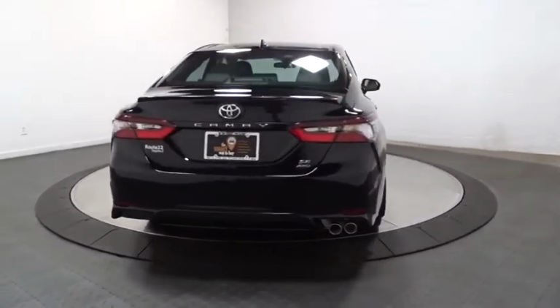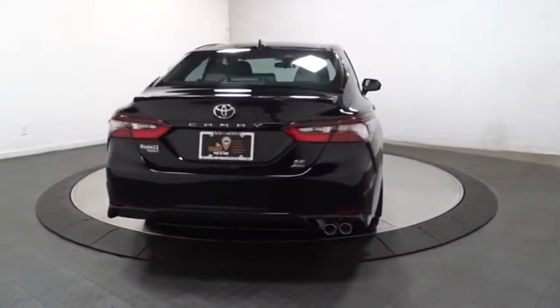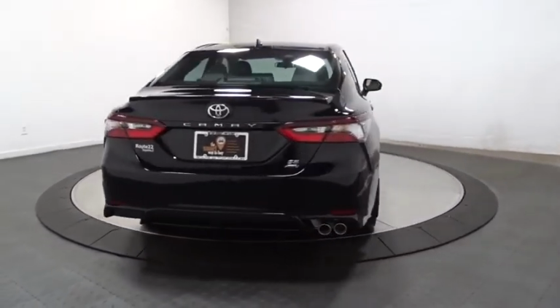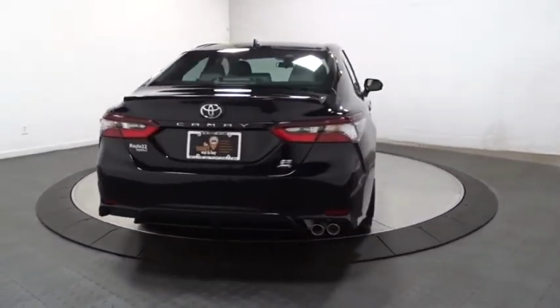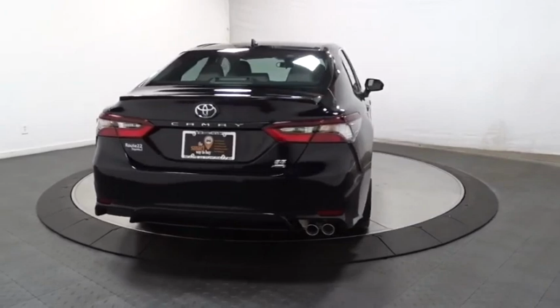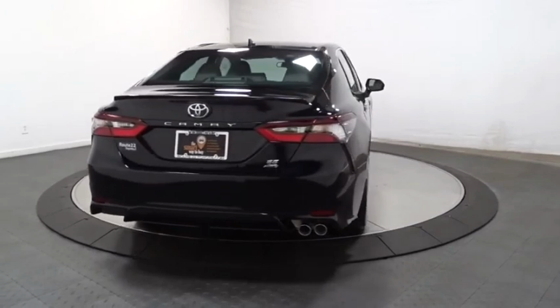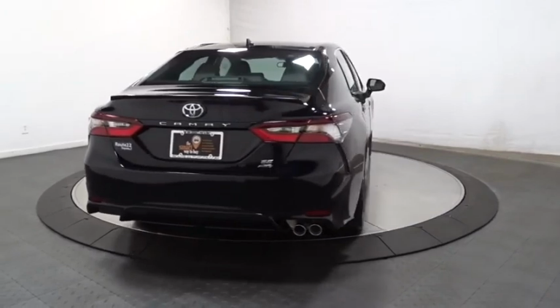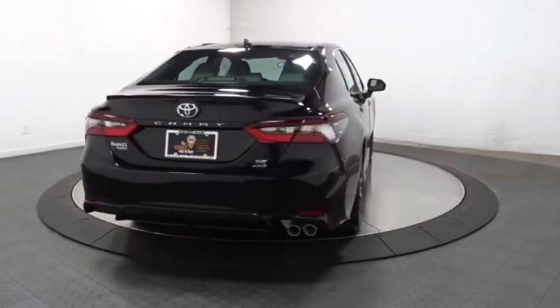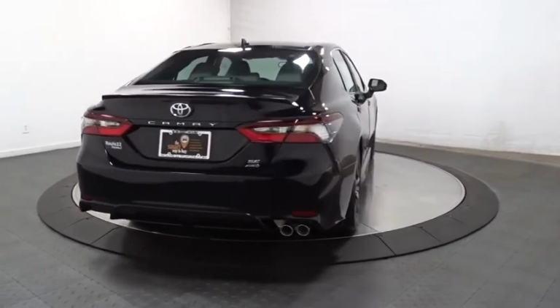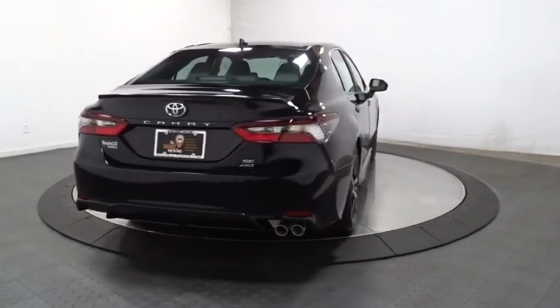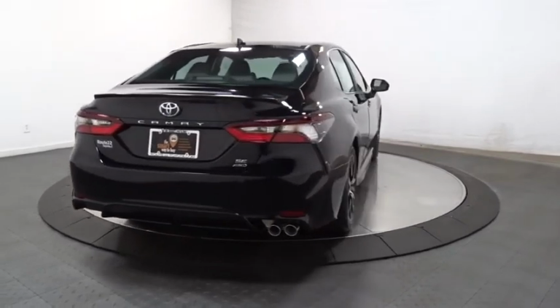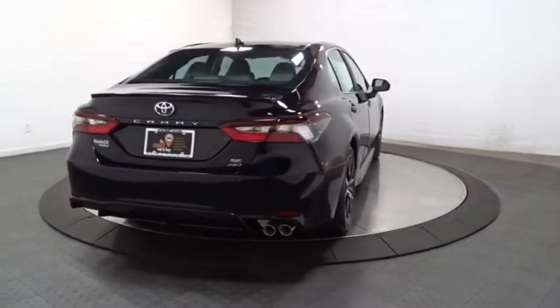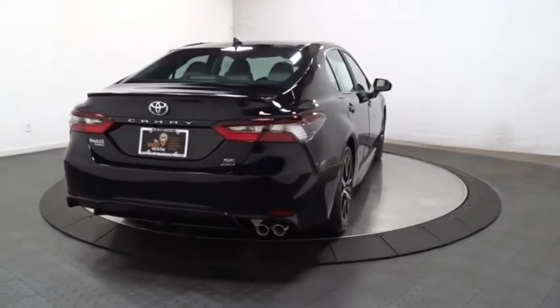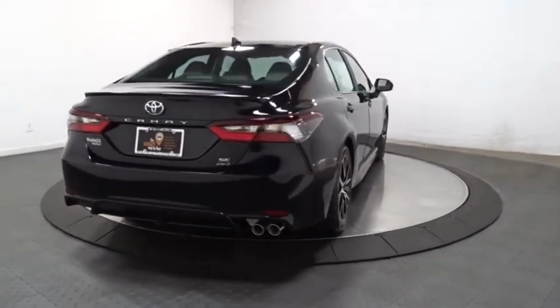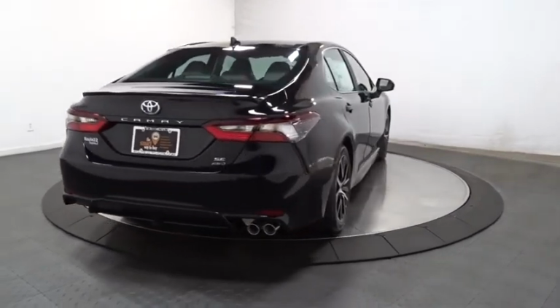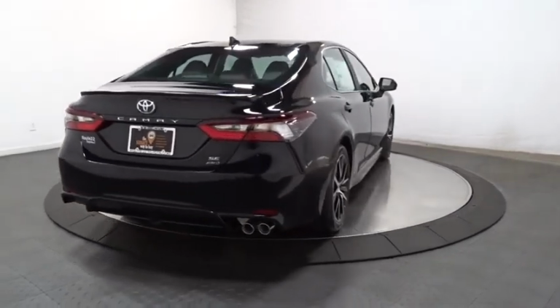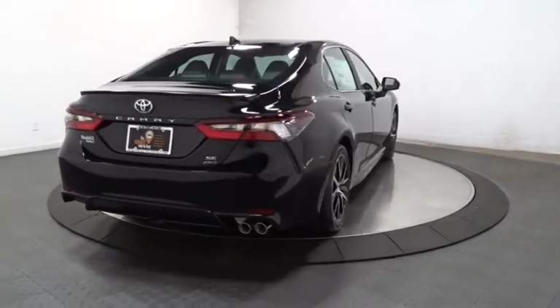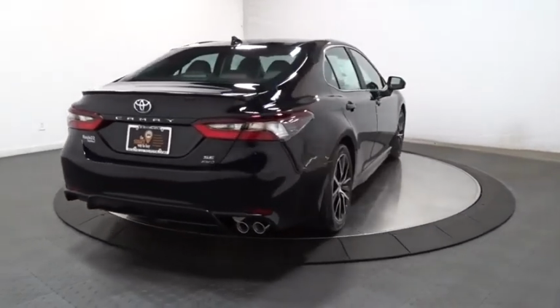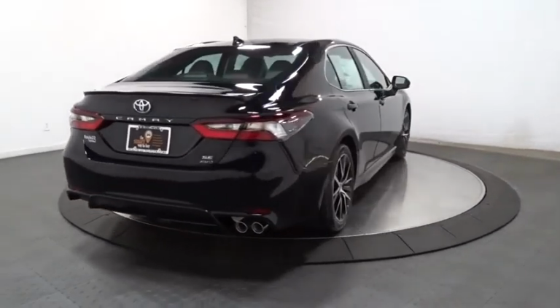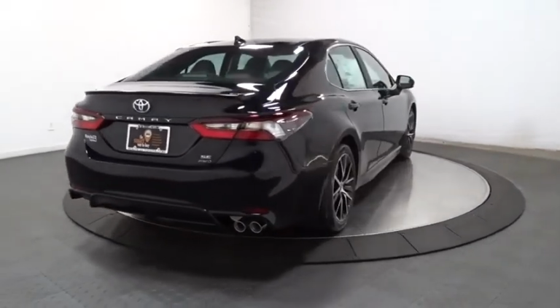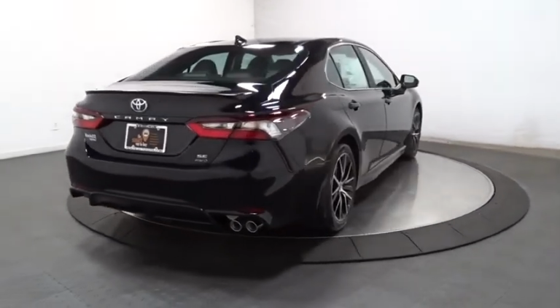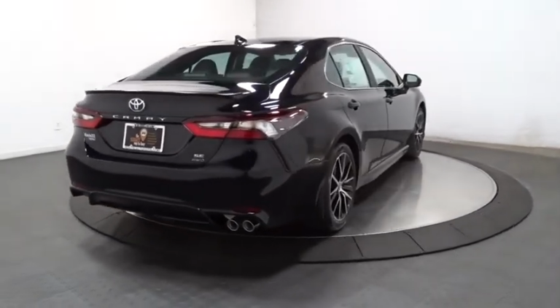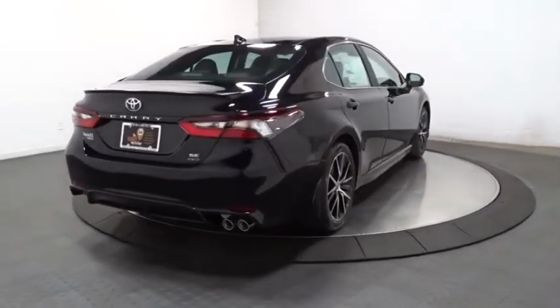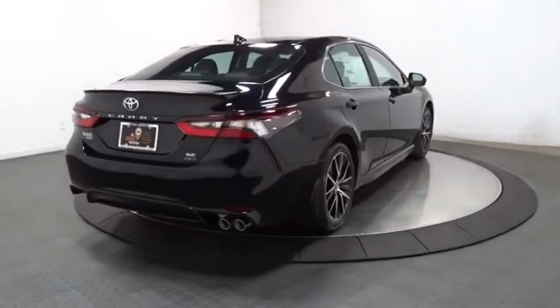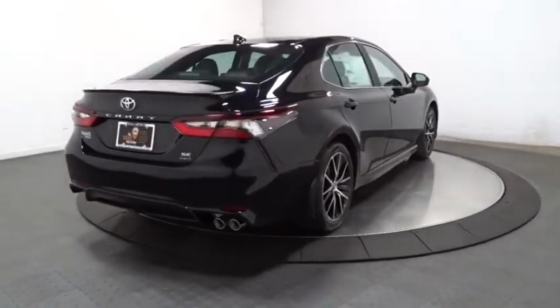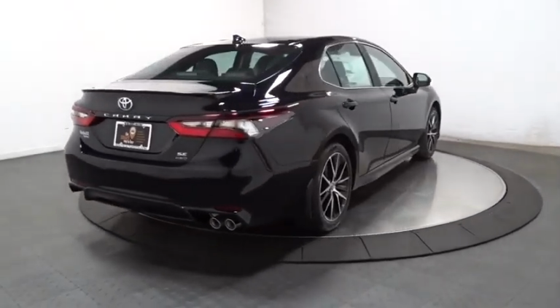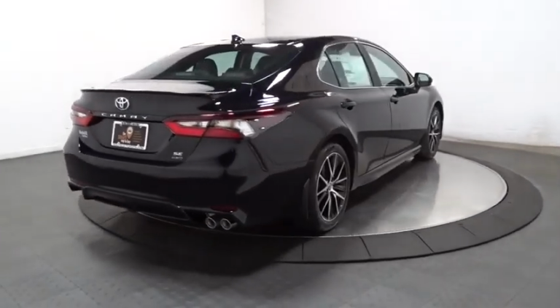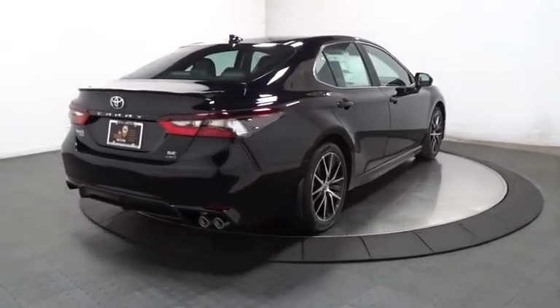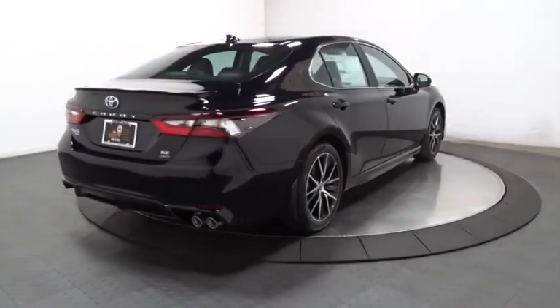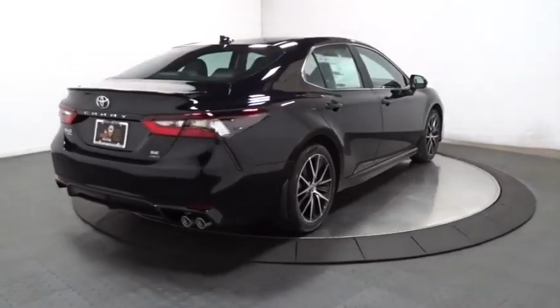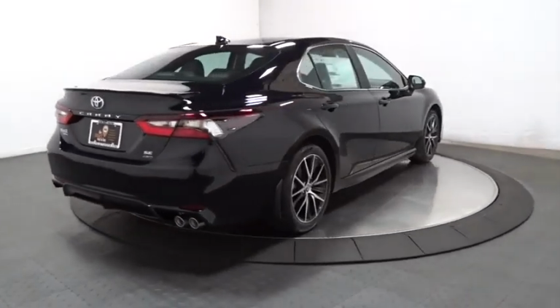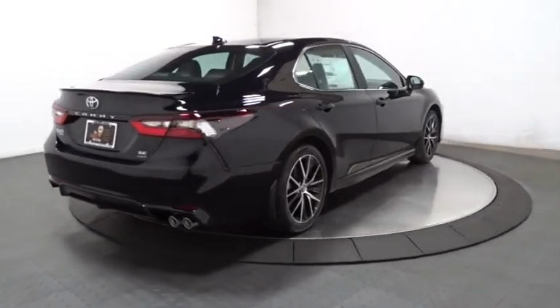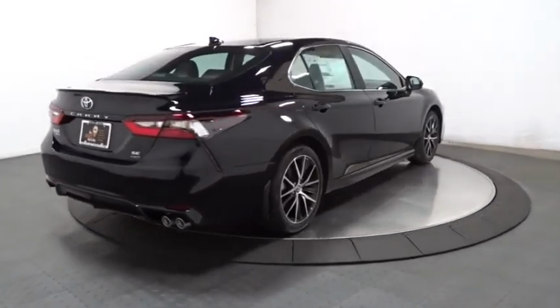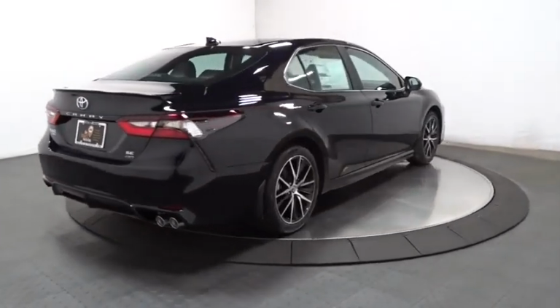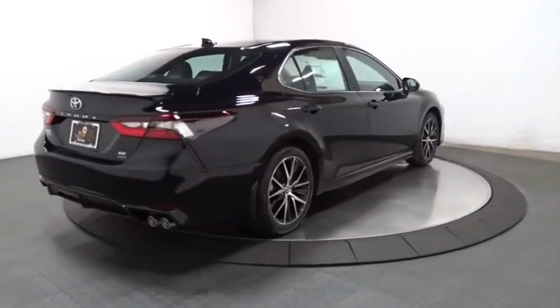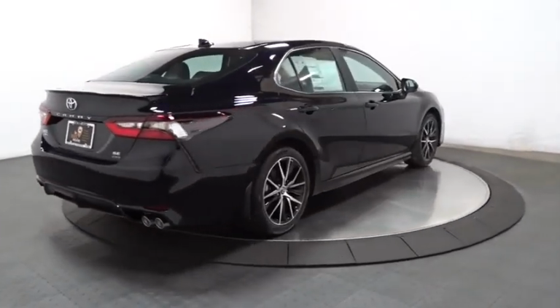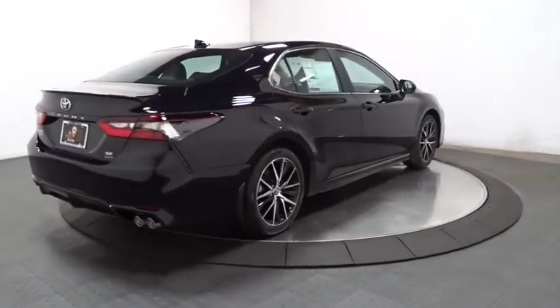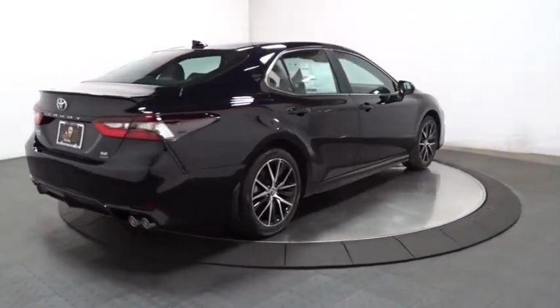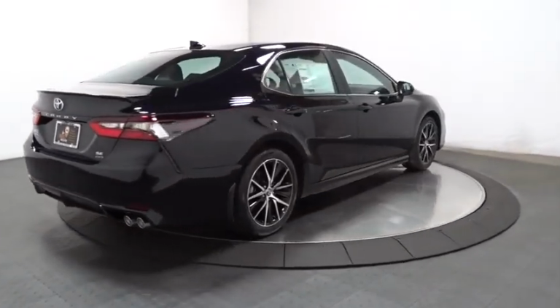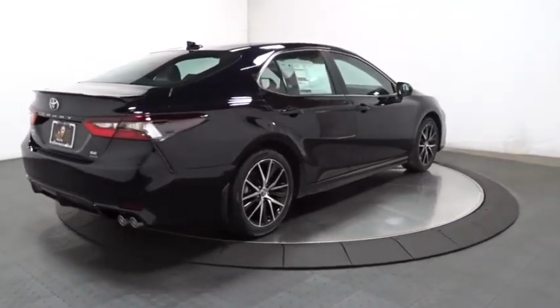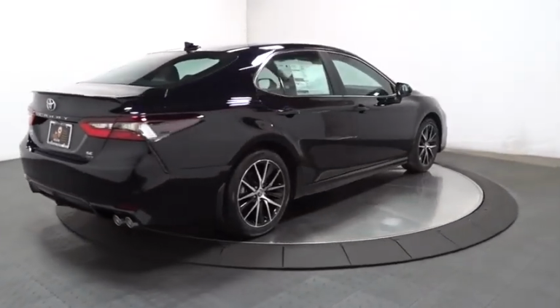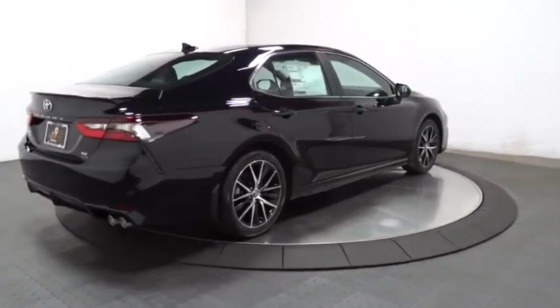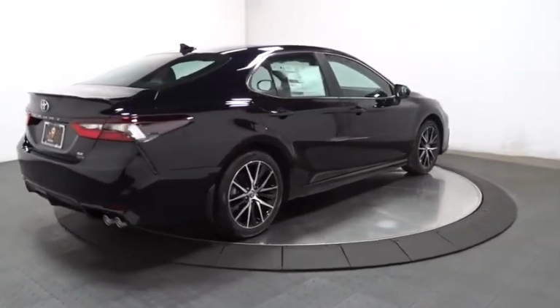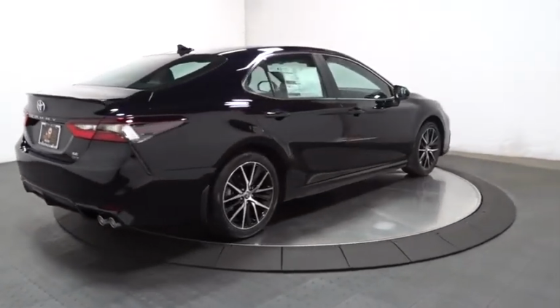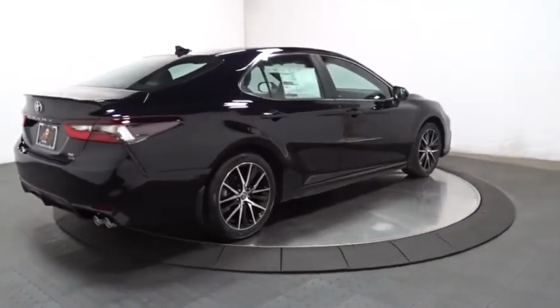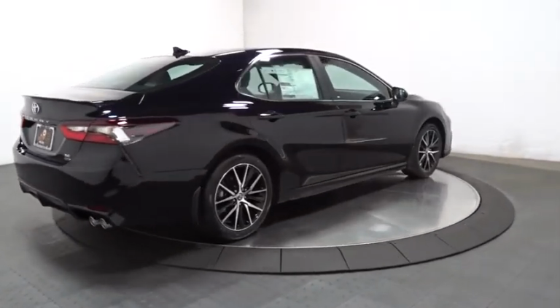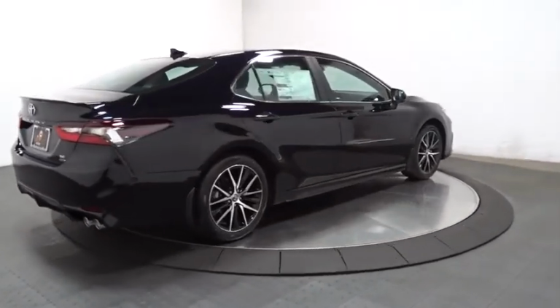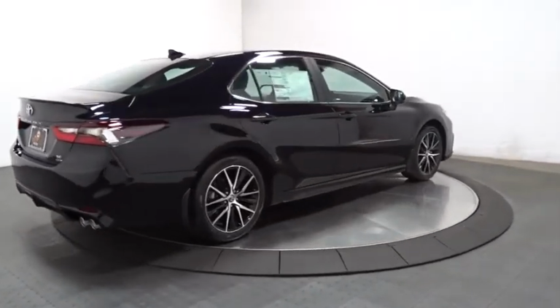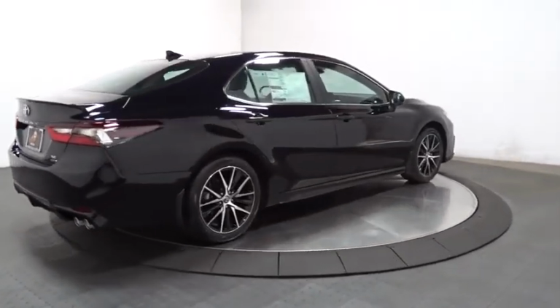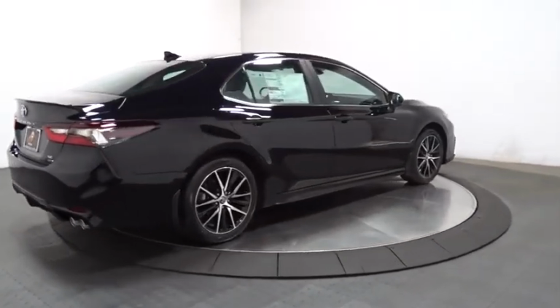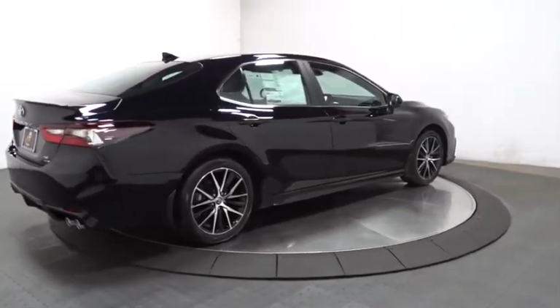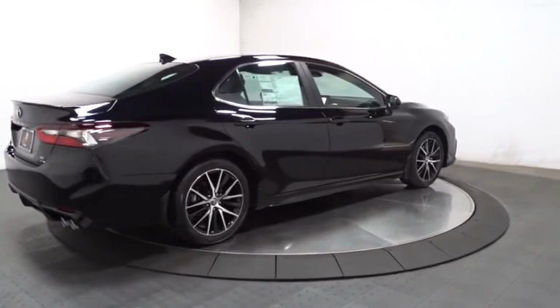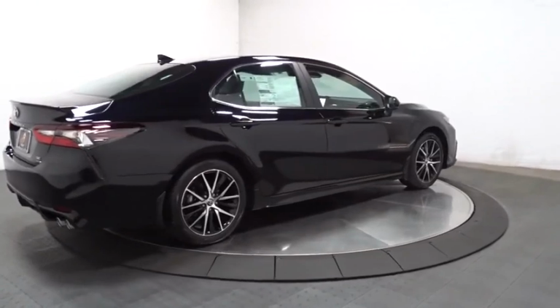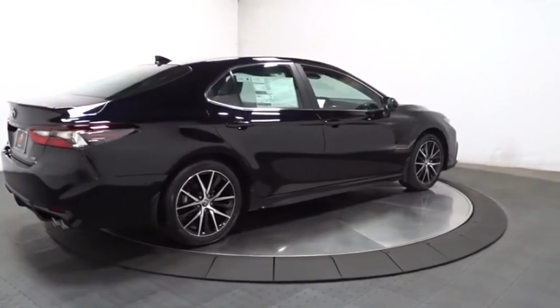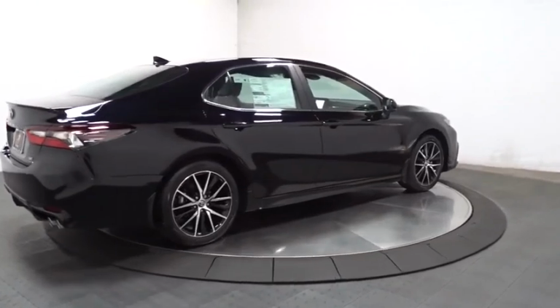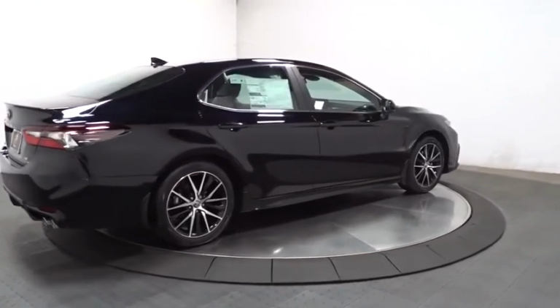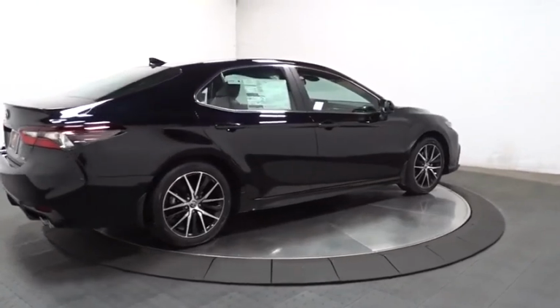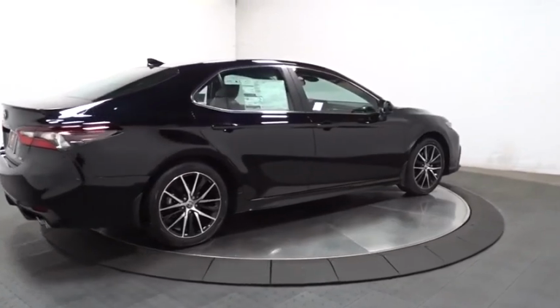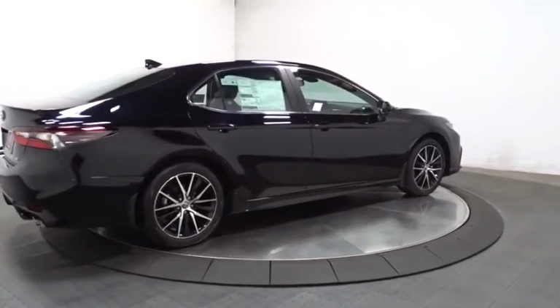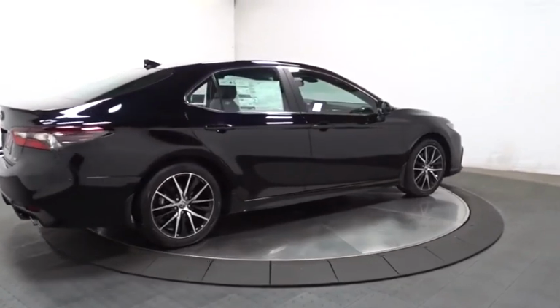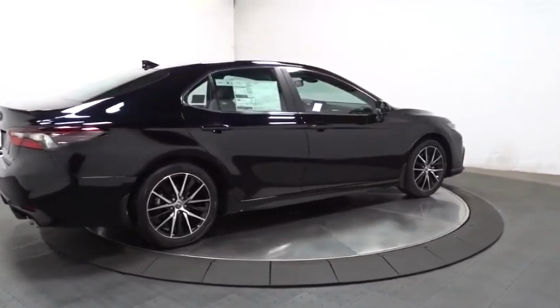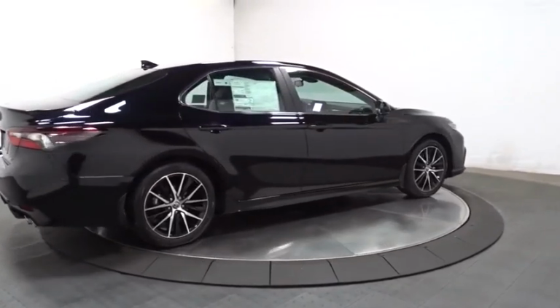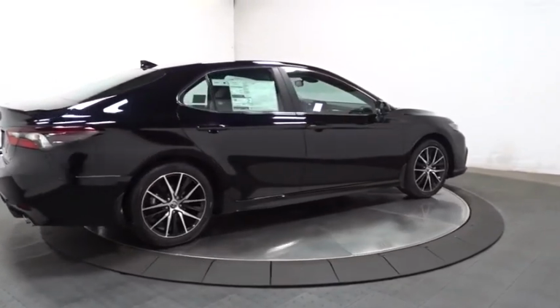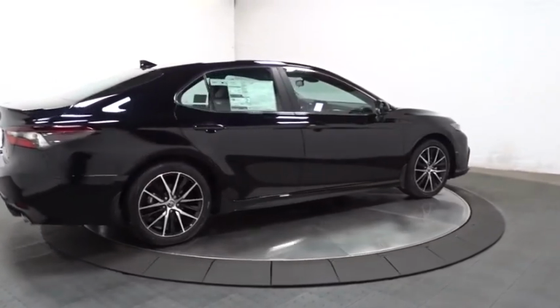Brake assist, automatic air conditioning, engine immobilizer, body color door handles, power rear window sunshade.